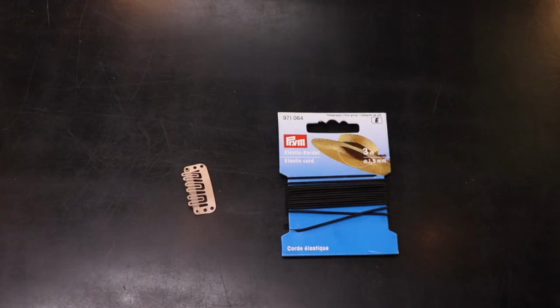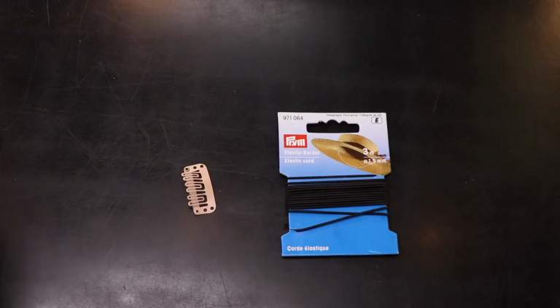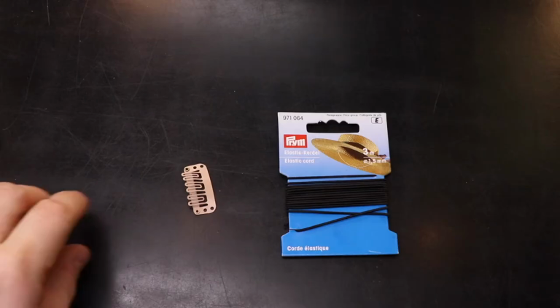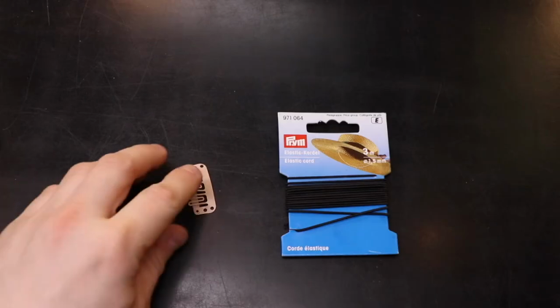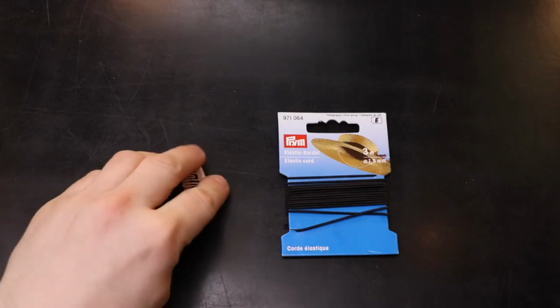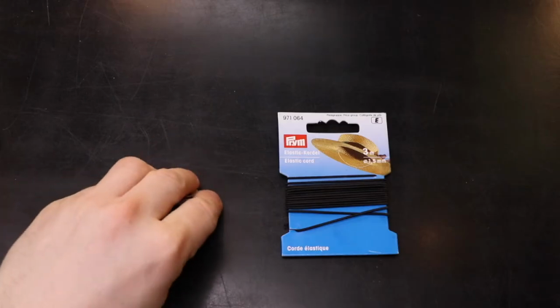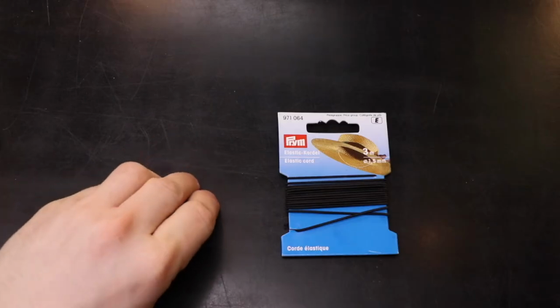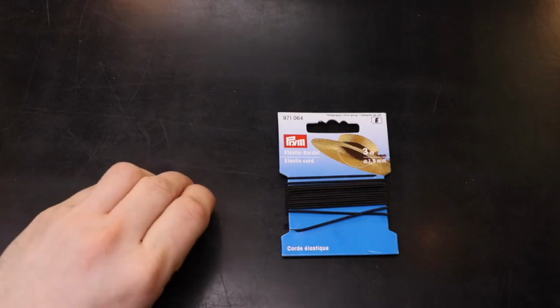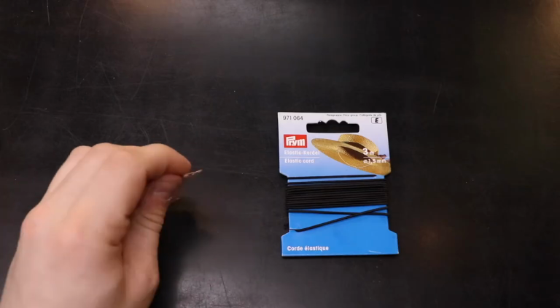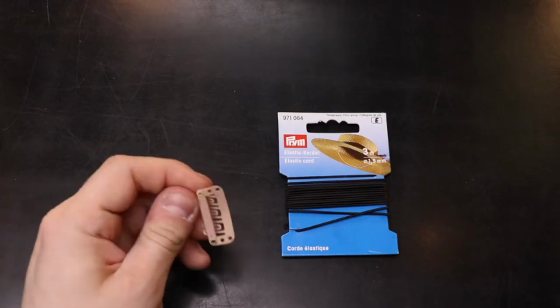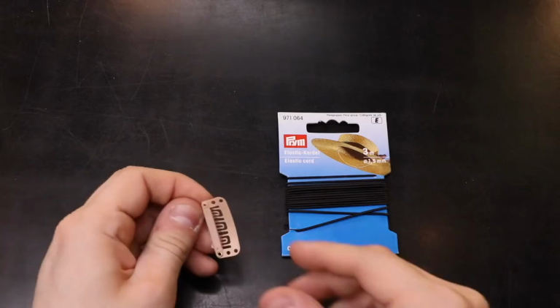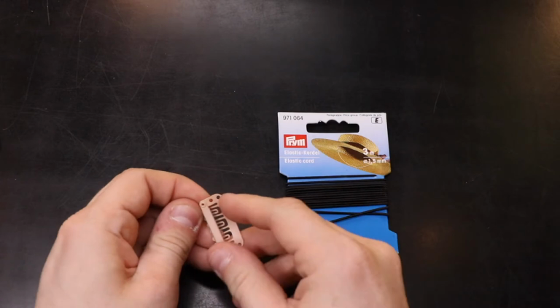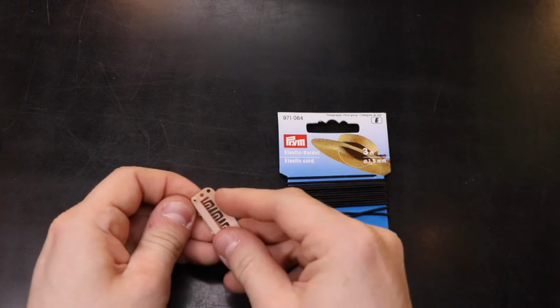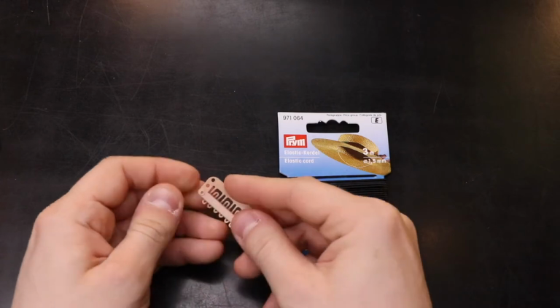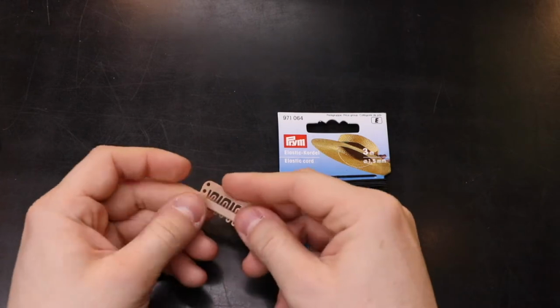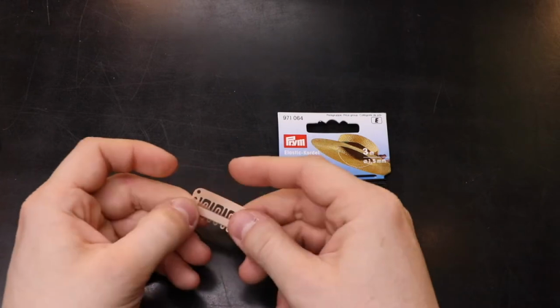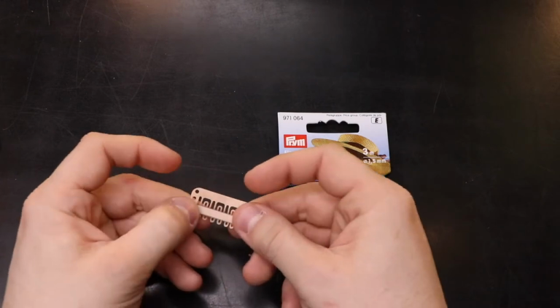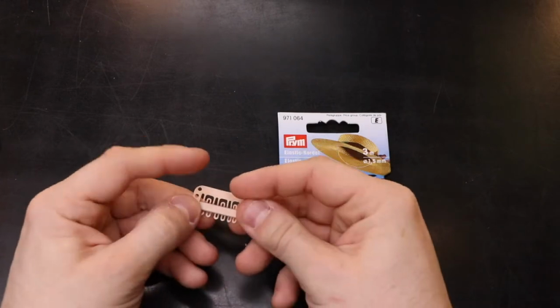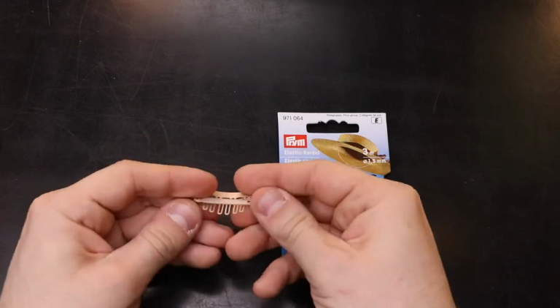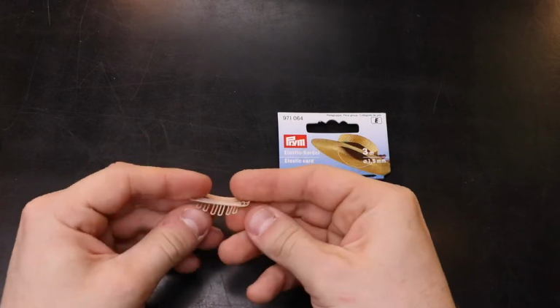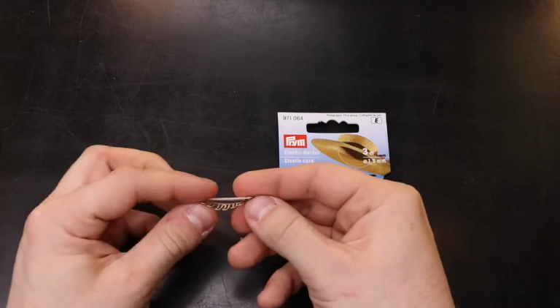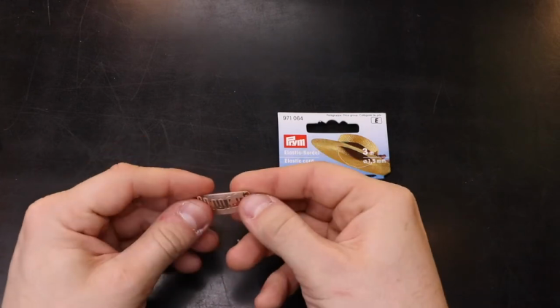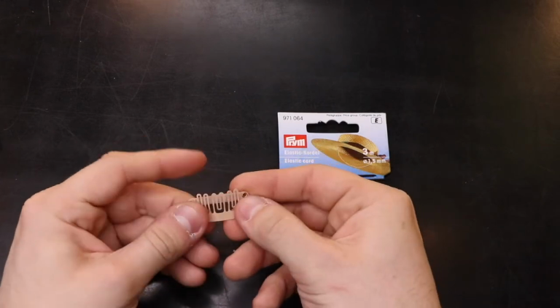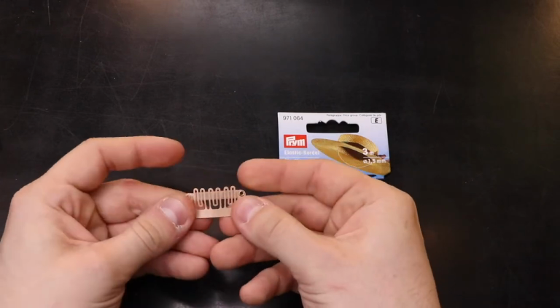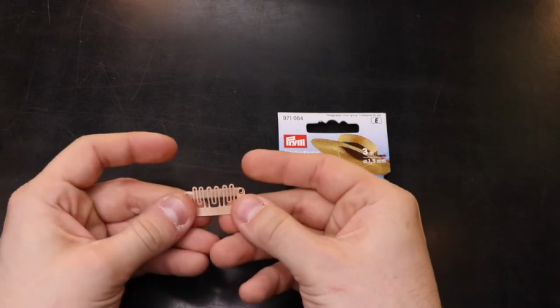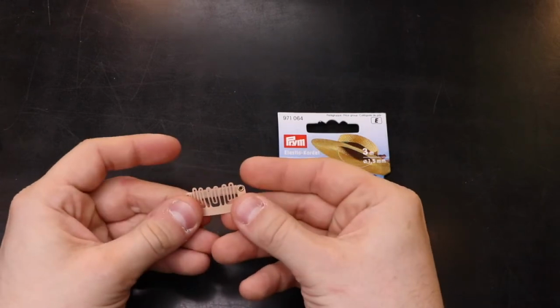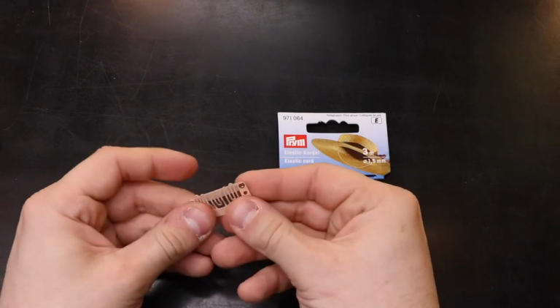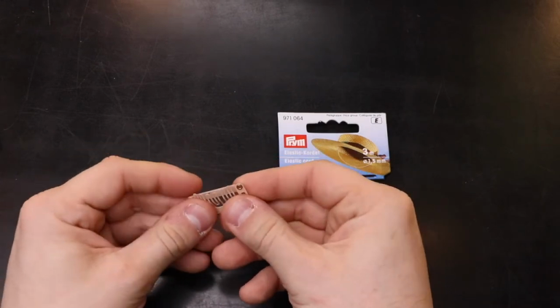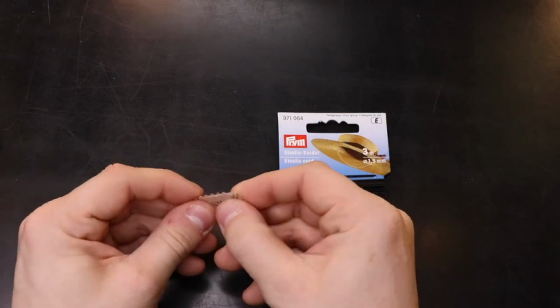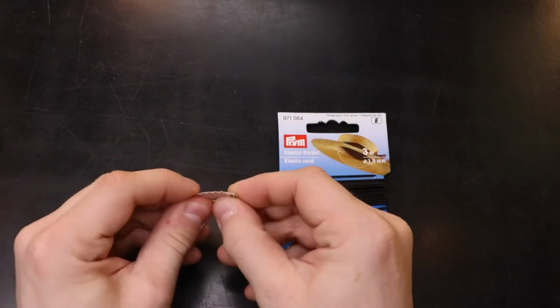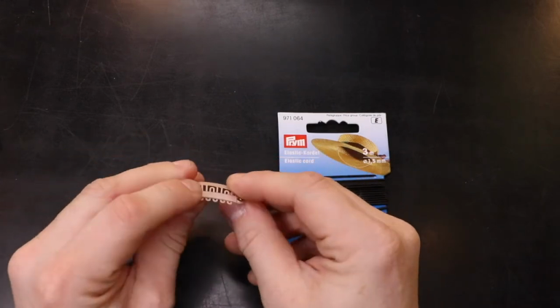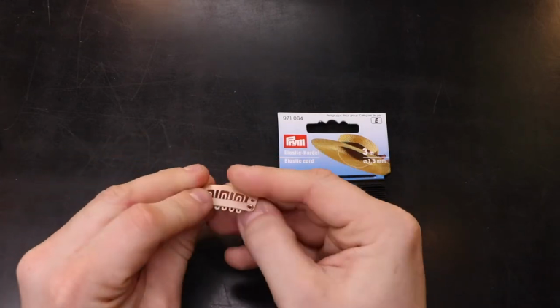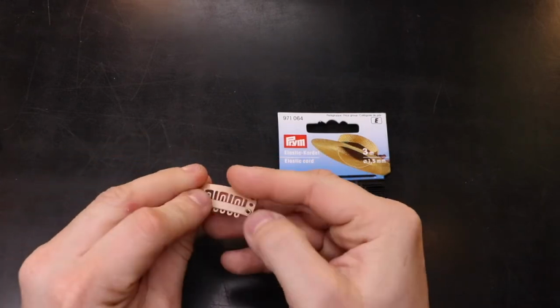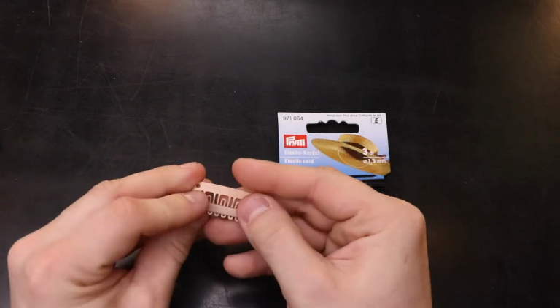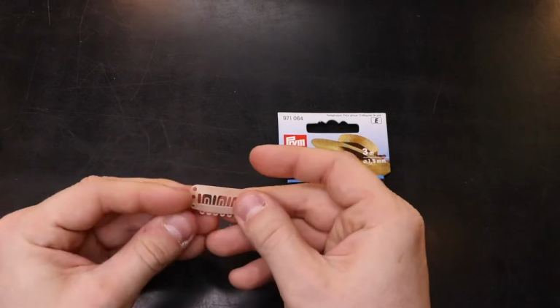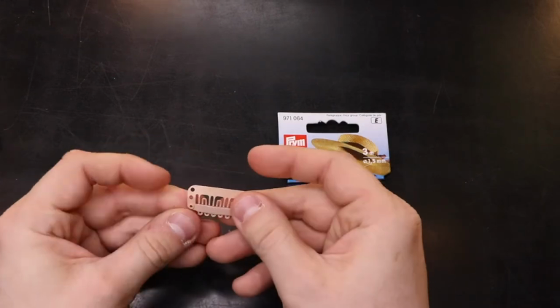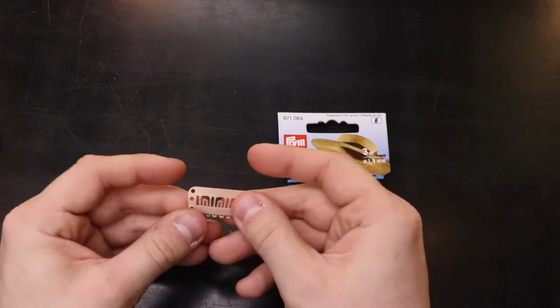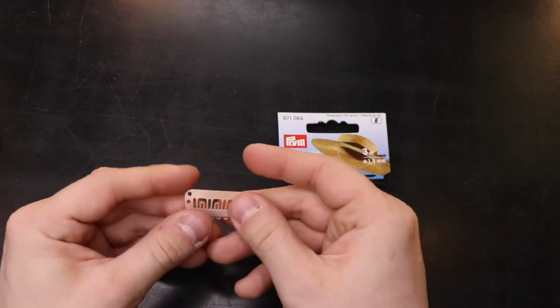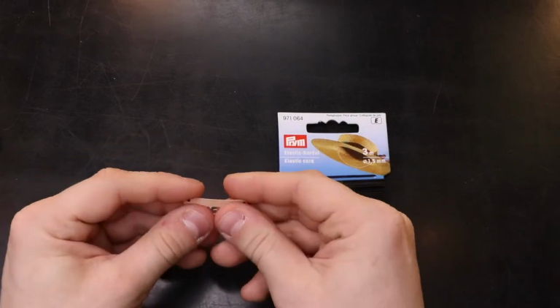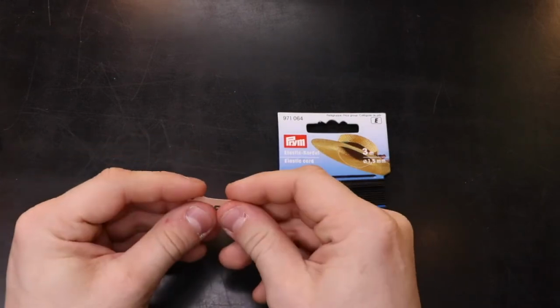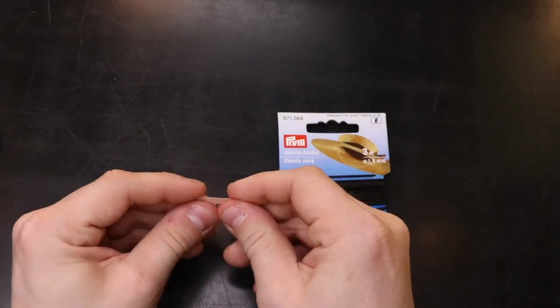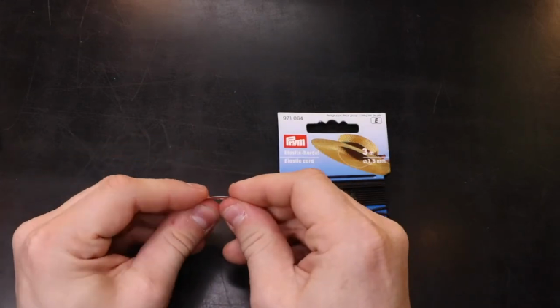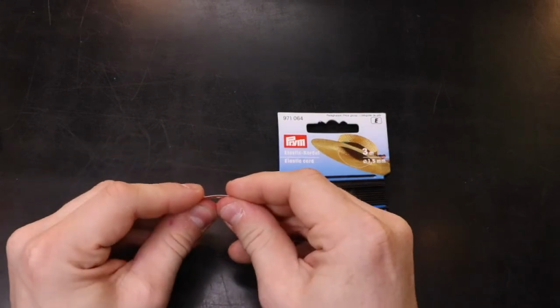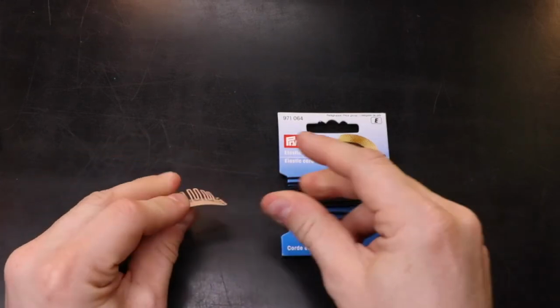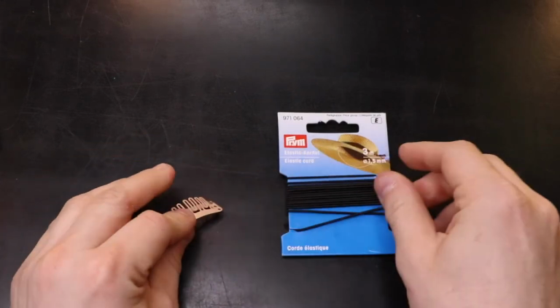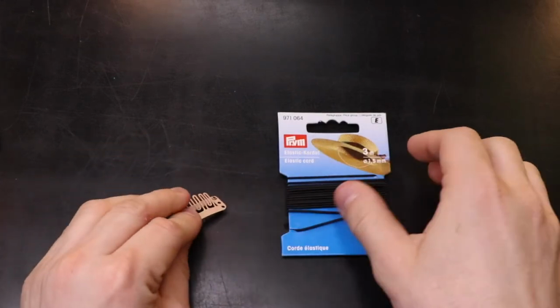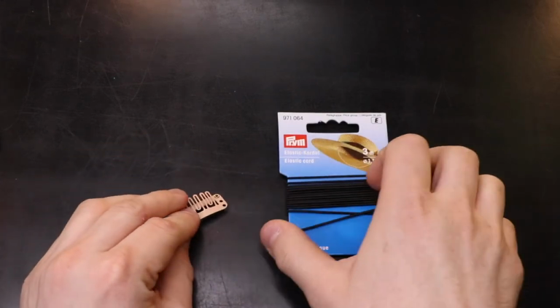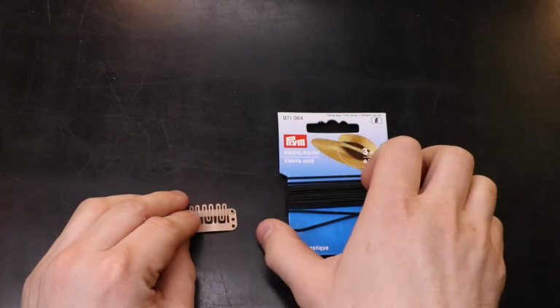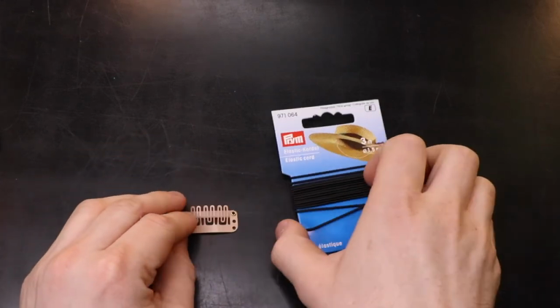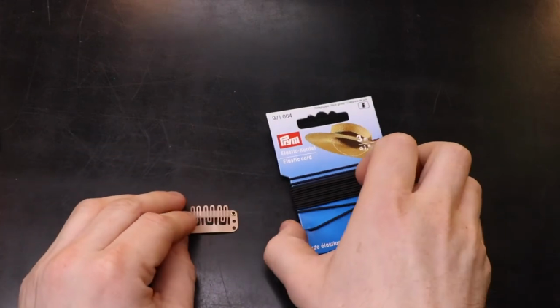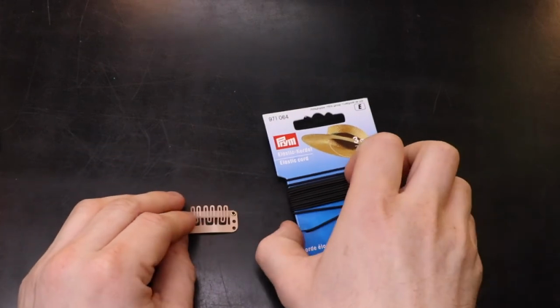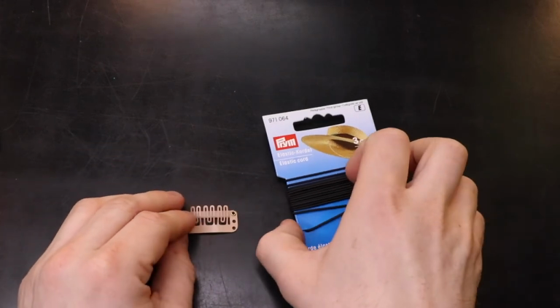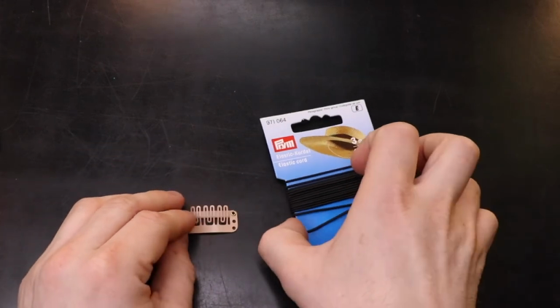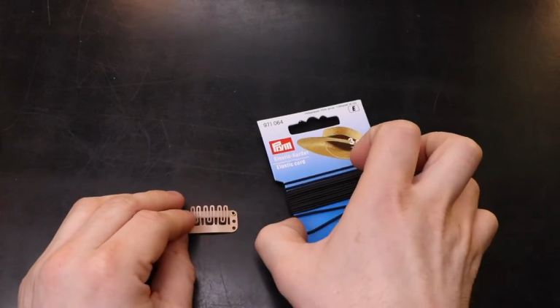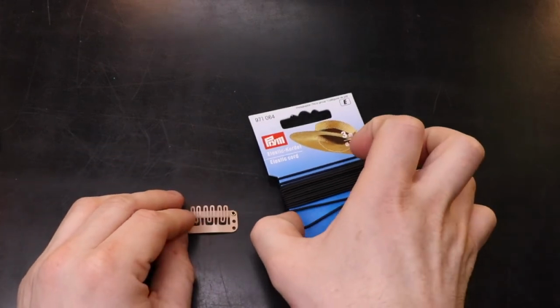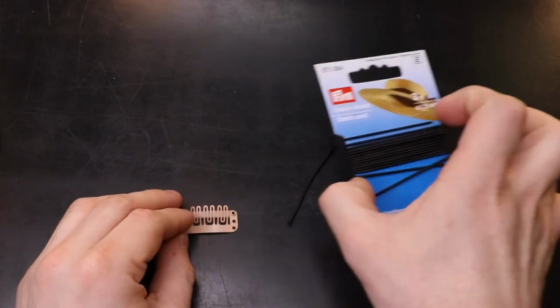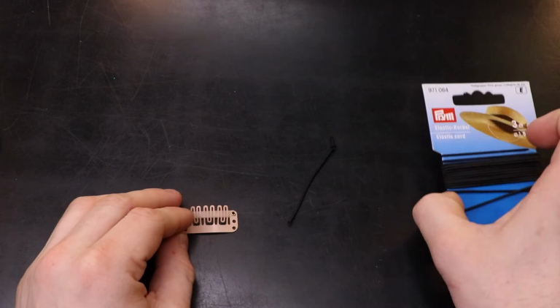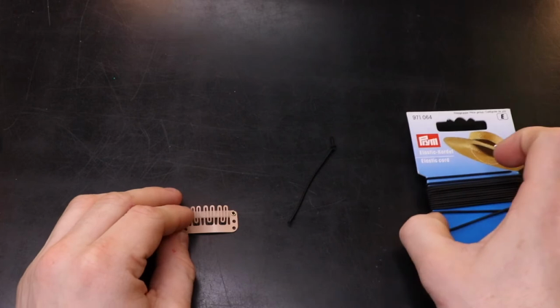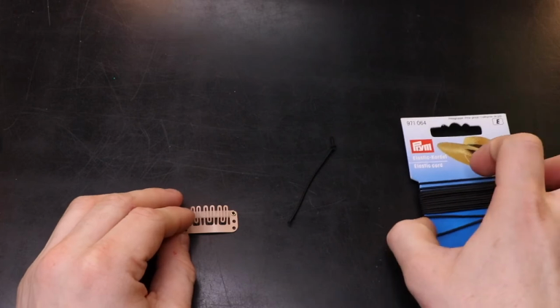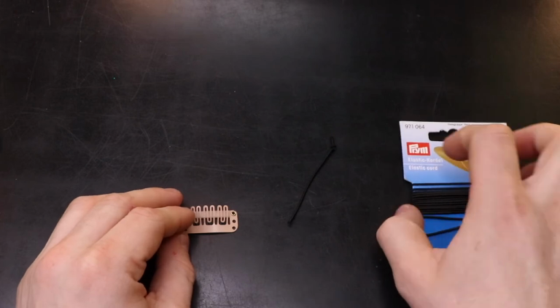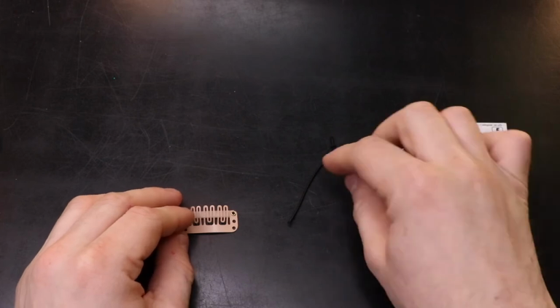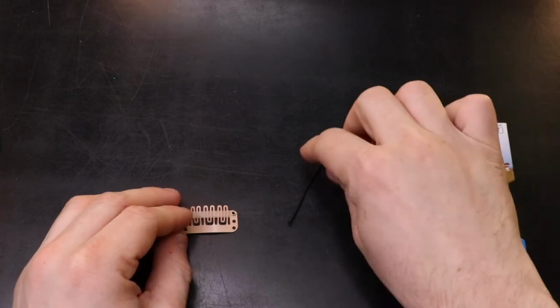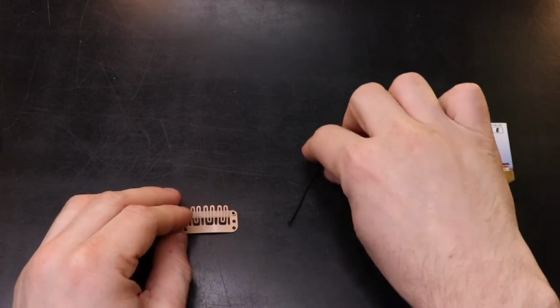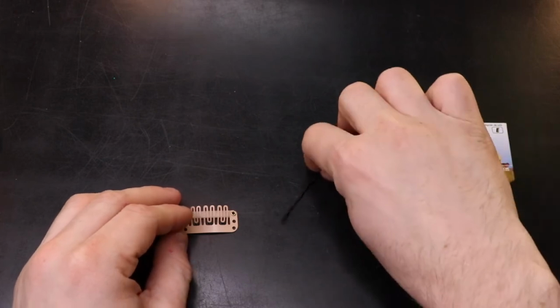To start you're going to need three or four wig clips. These come in a range of colours and sizes, and it's down to personal preference which you choose.